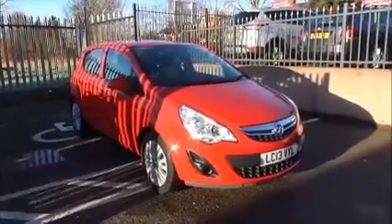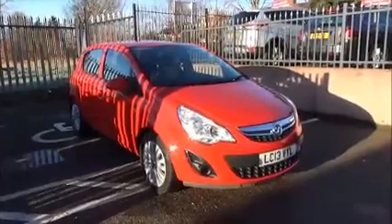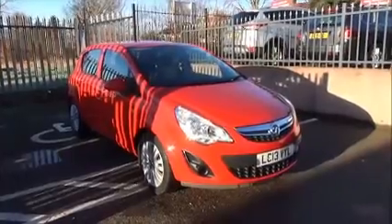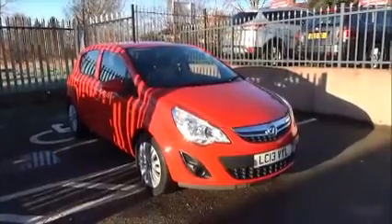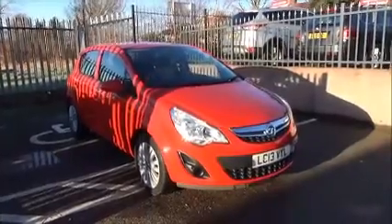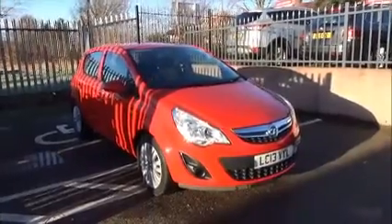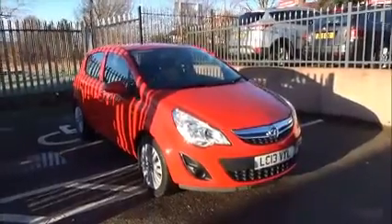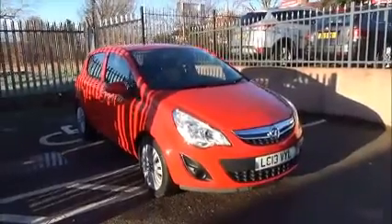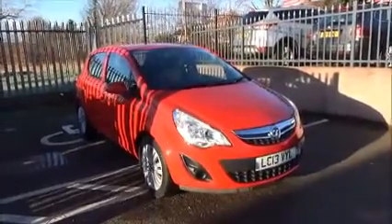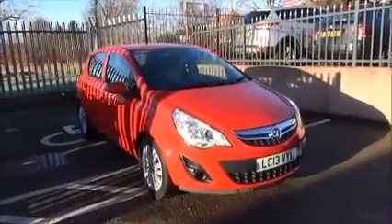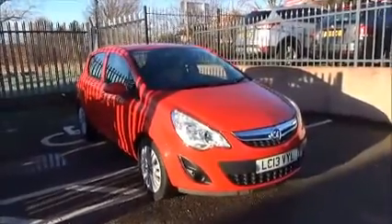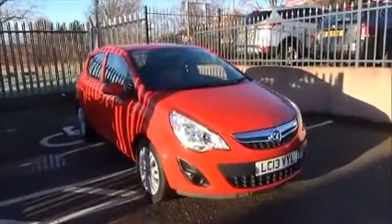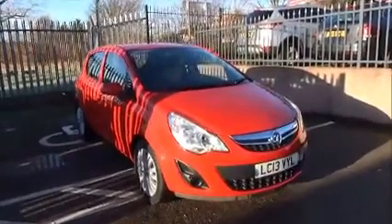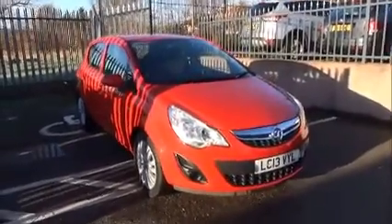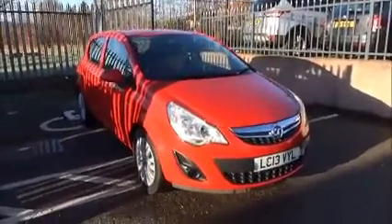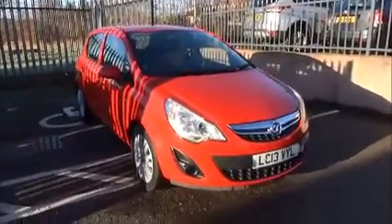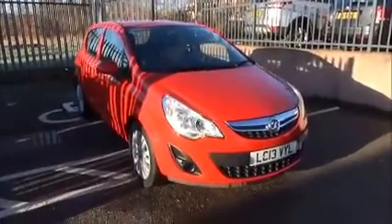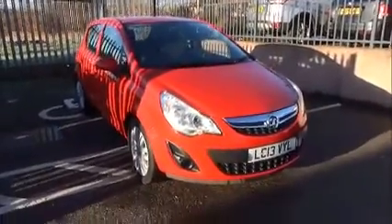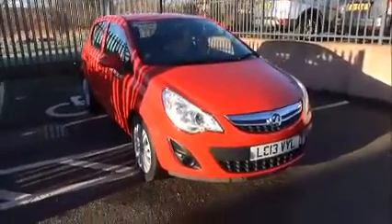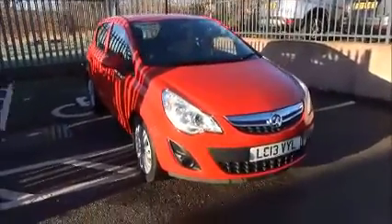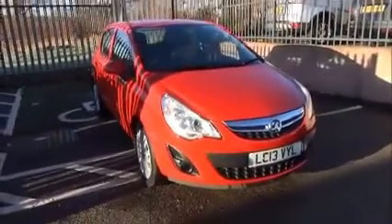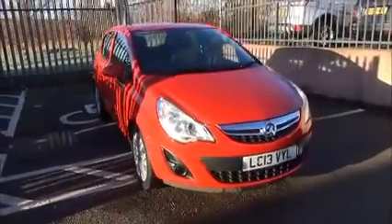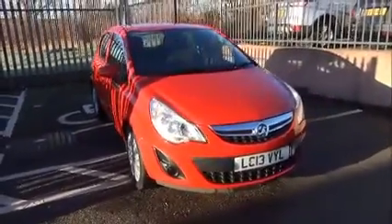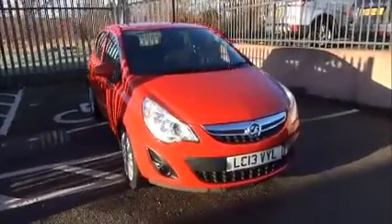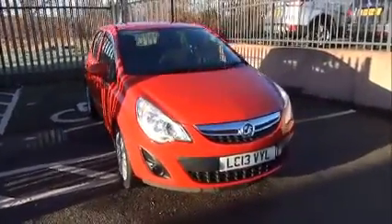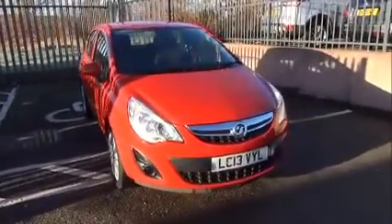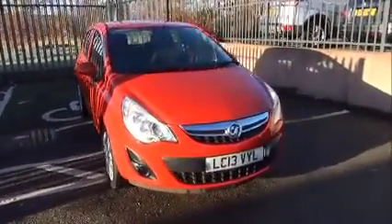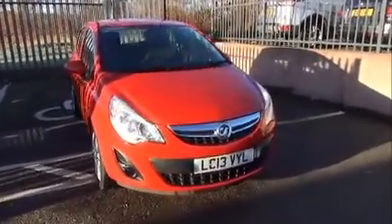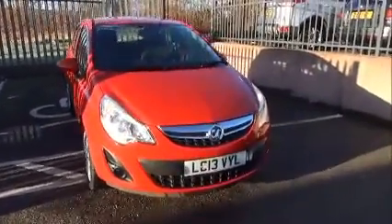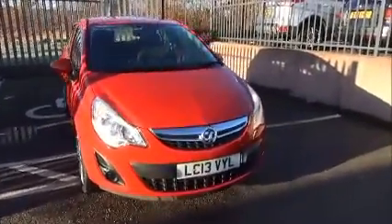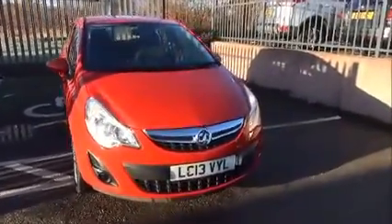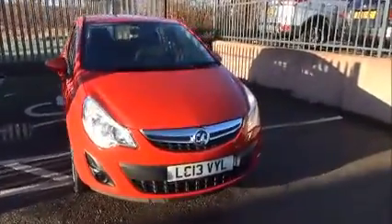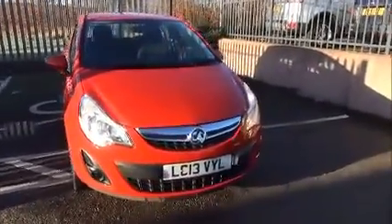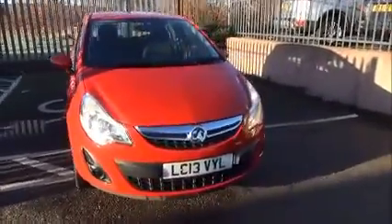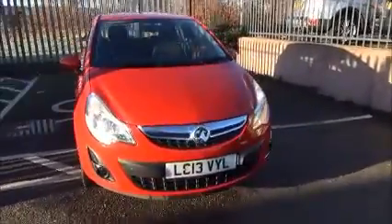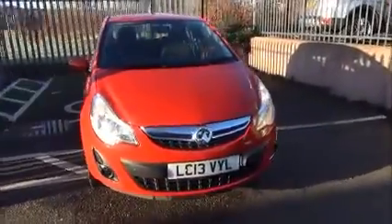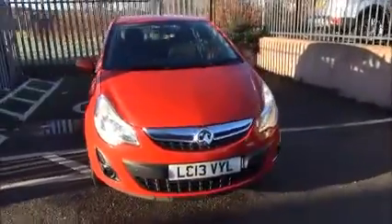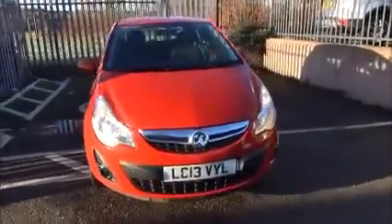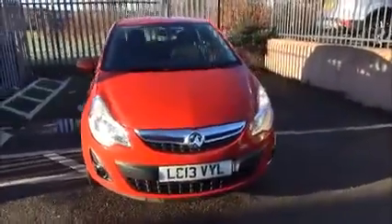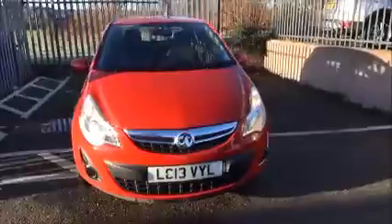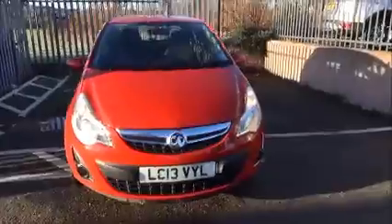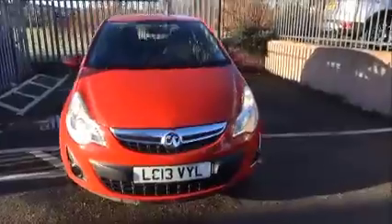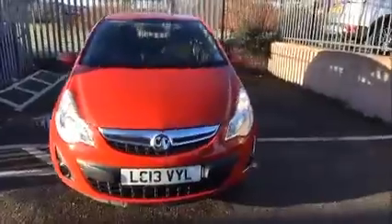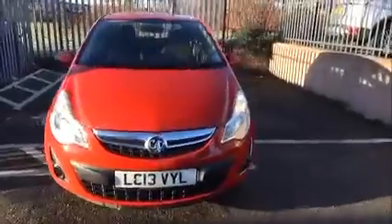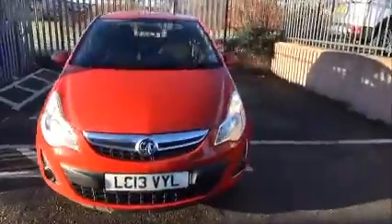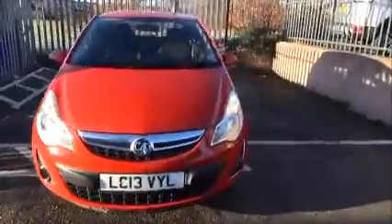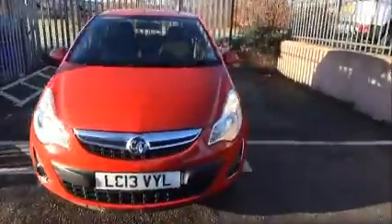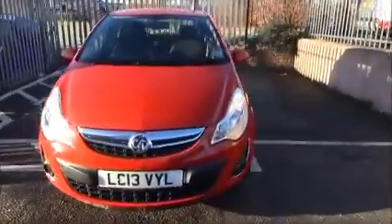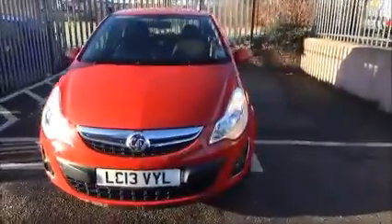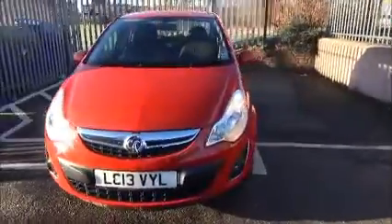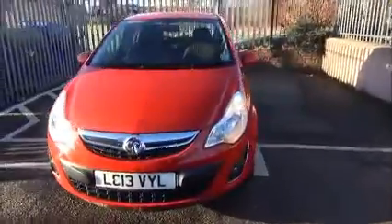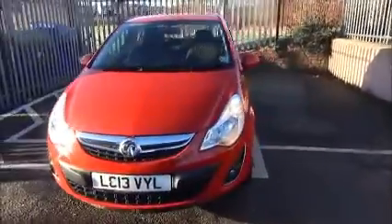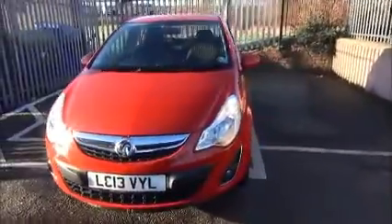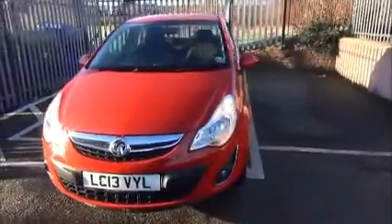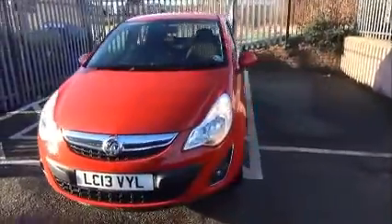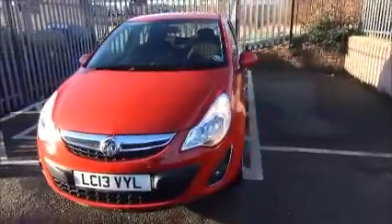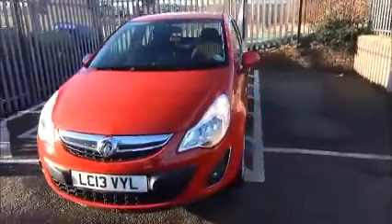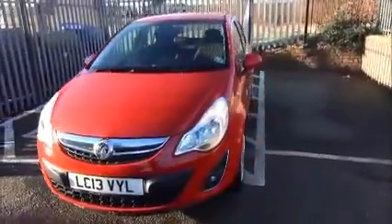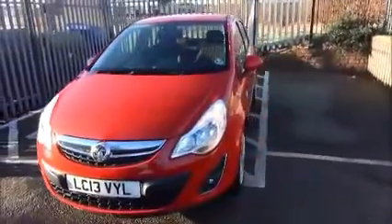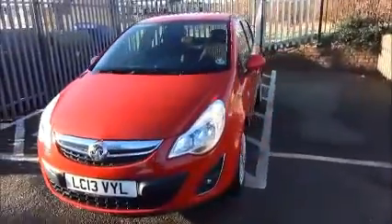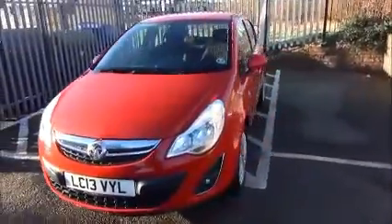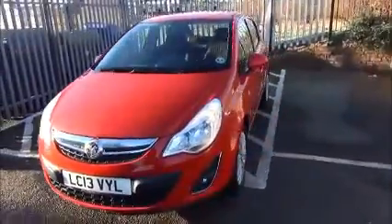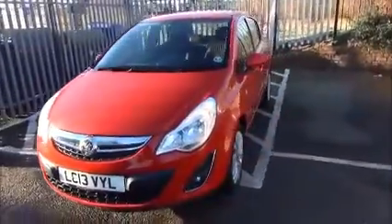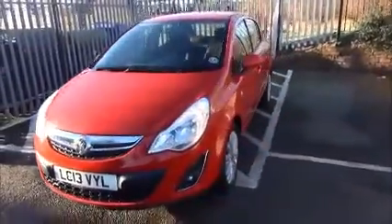When looking at the front of the vehicle, it benefits from daytime running lights, front fog lights, and a colour-coded front bumper.